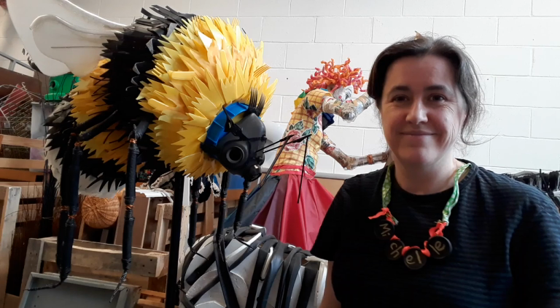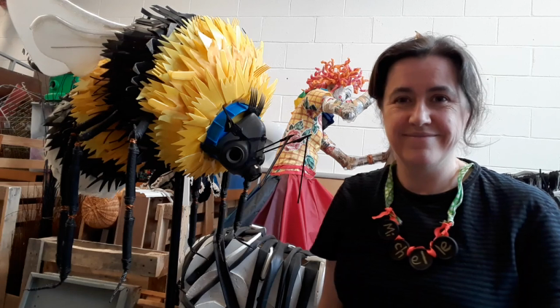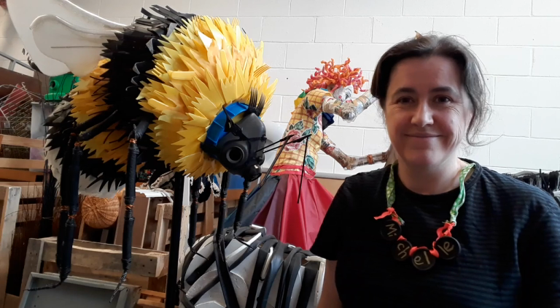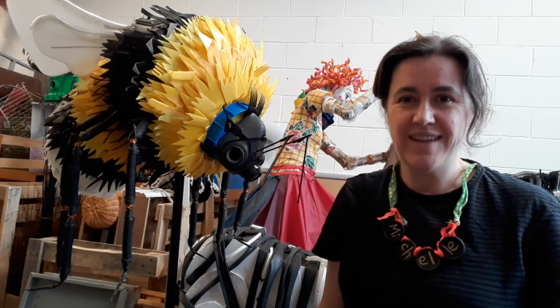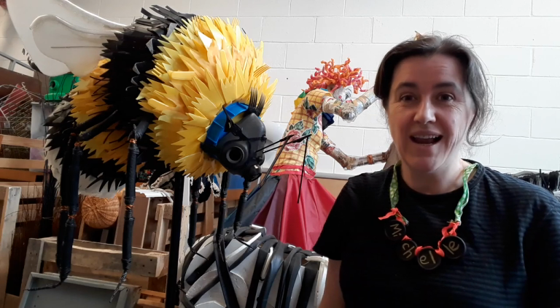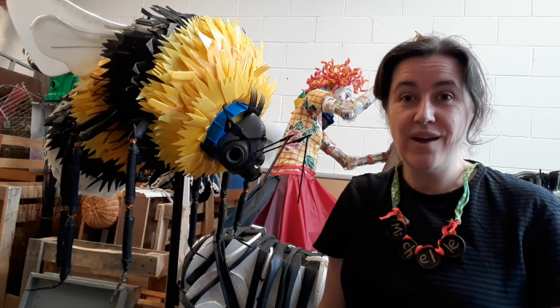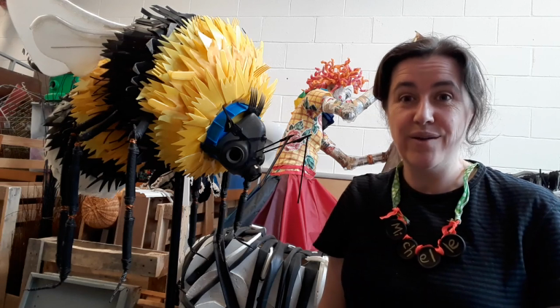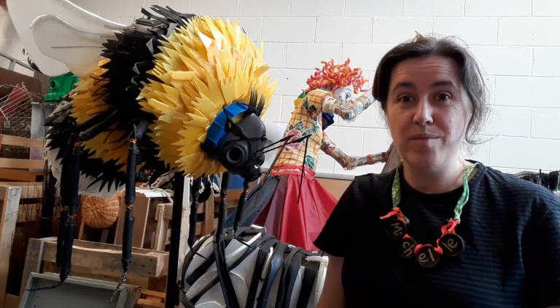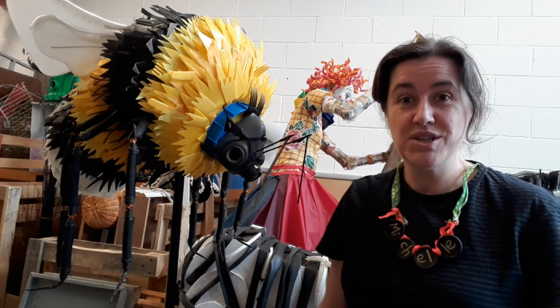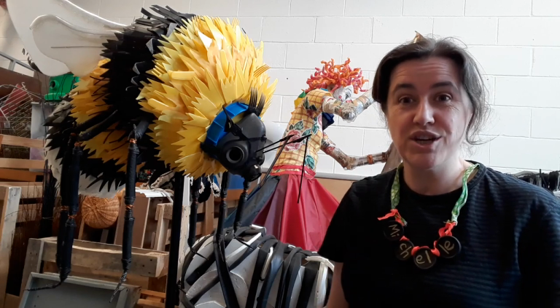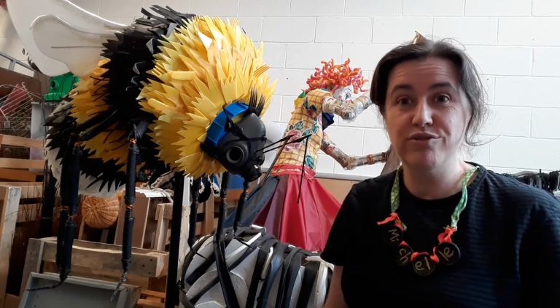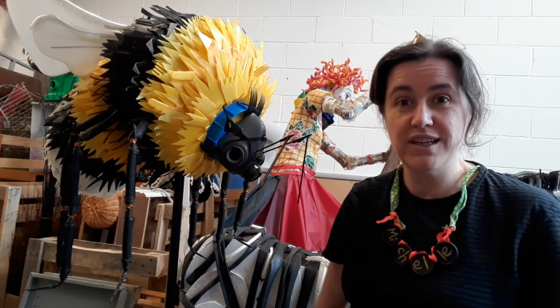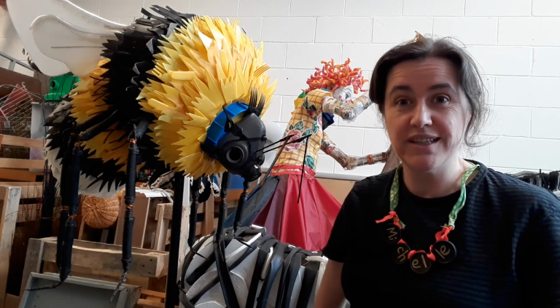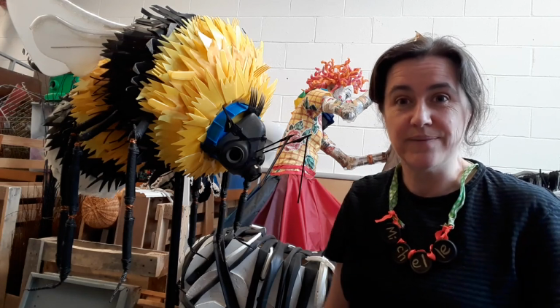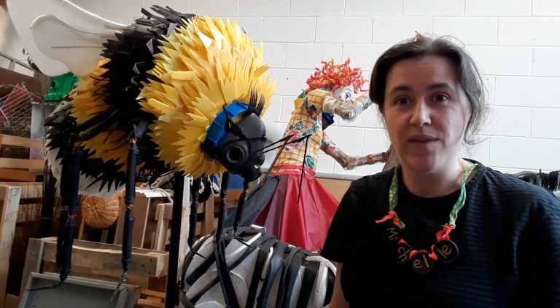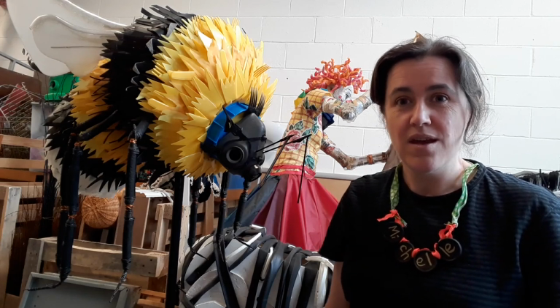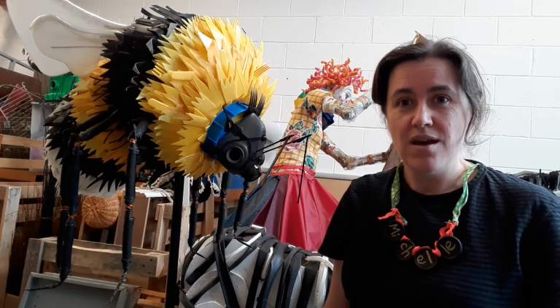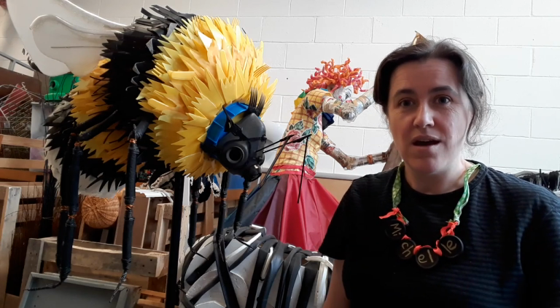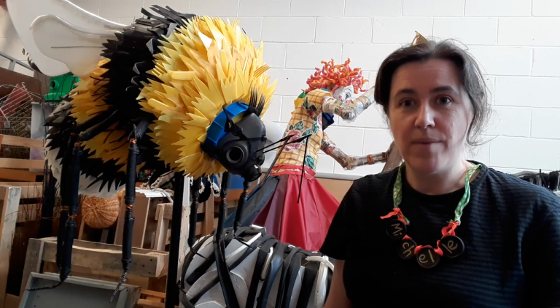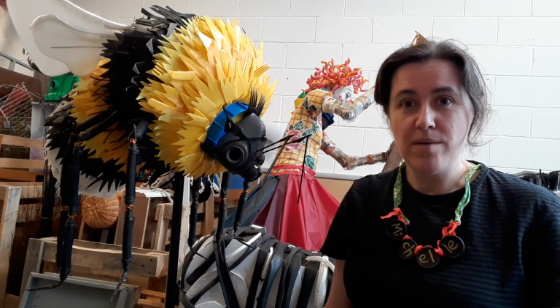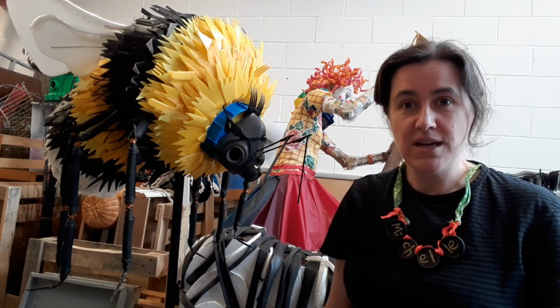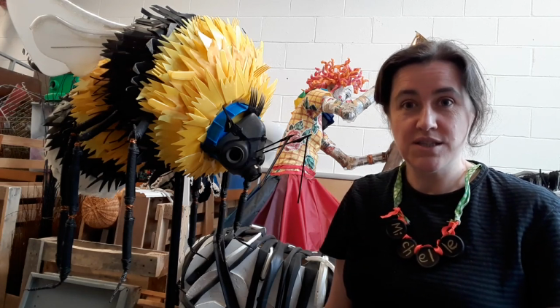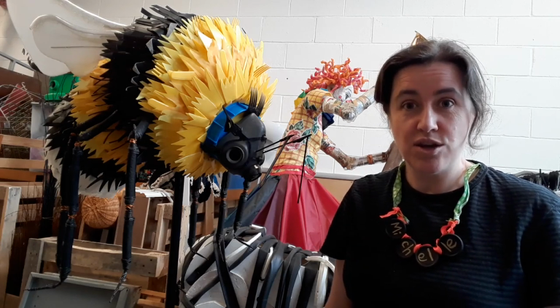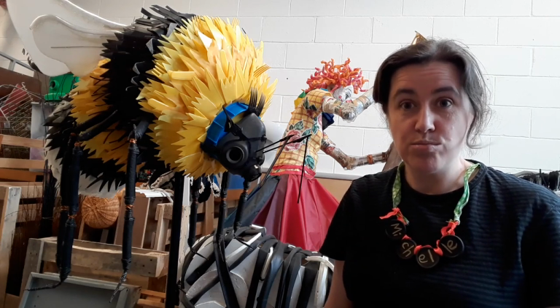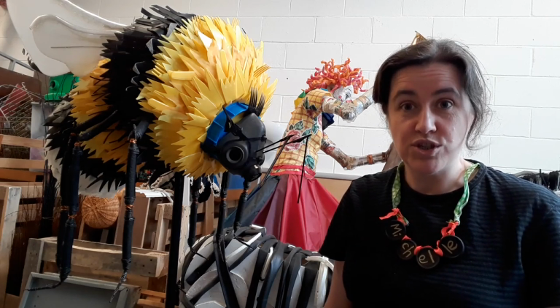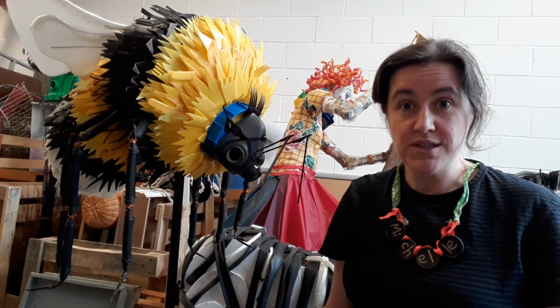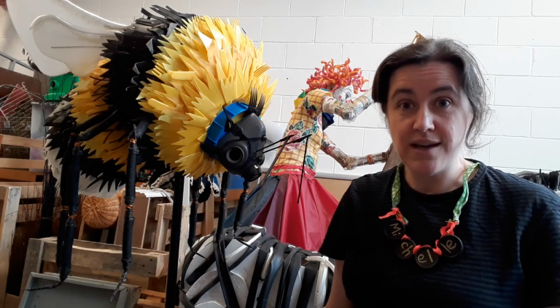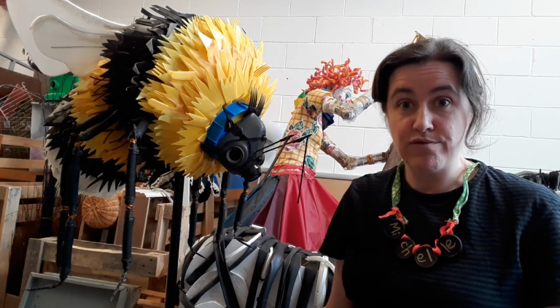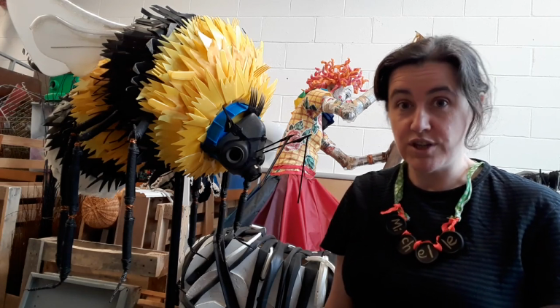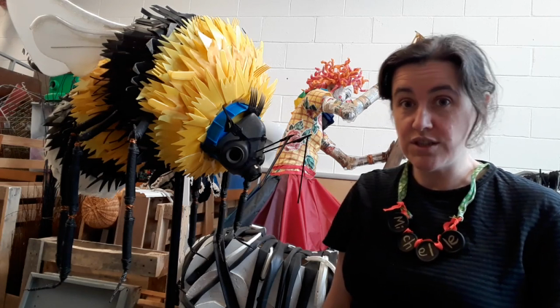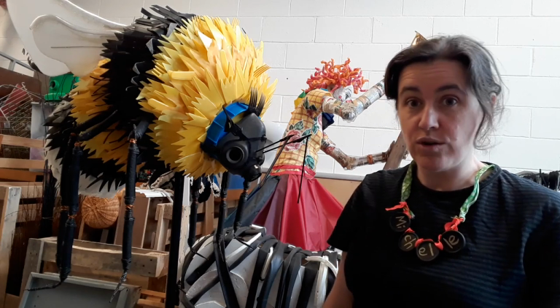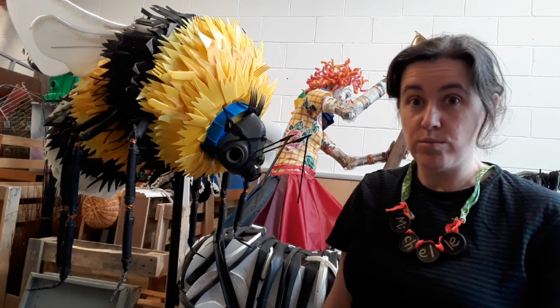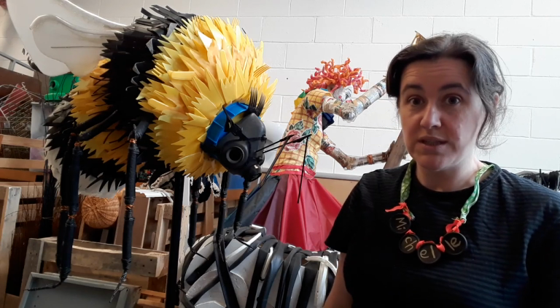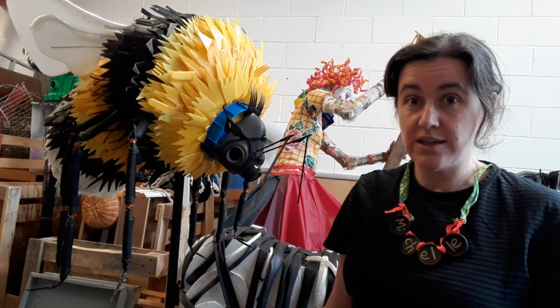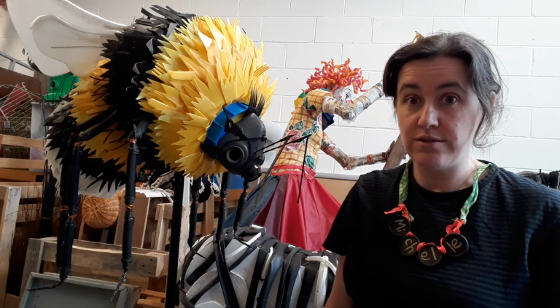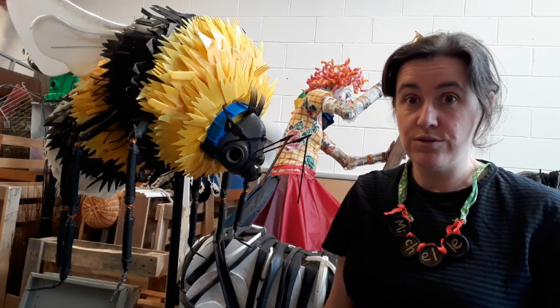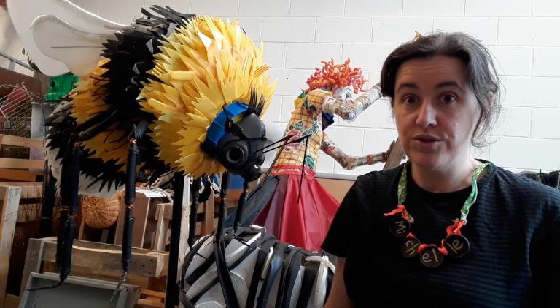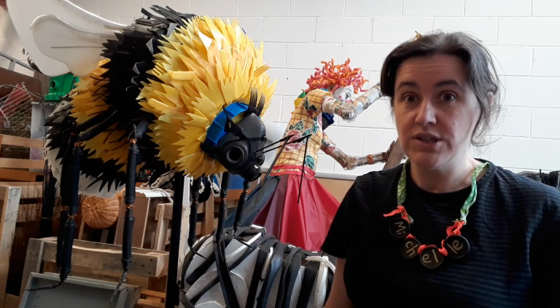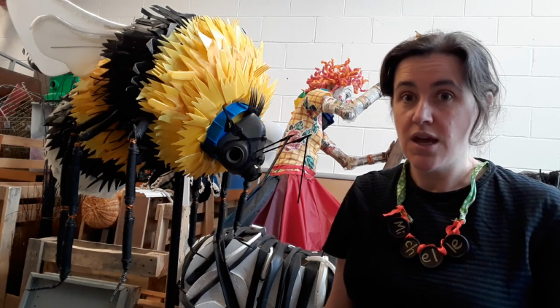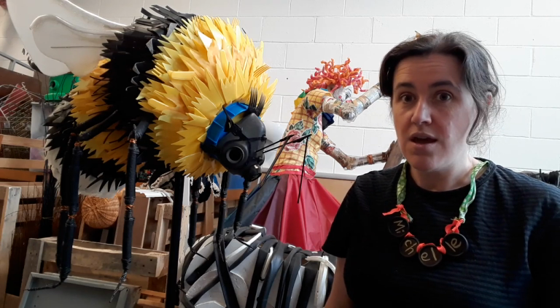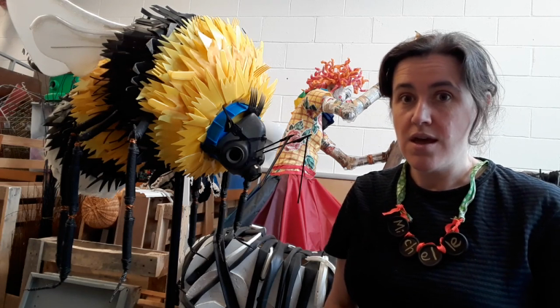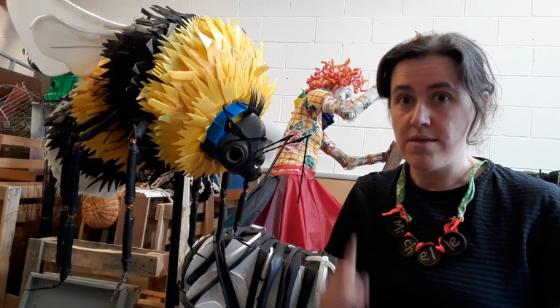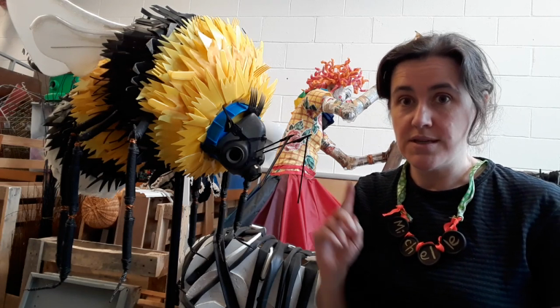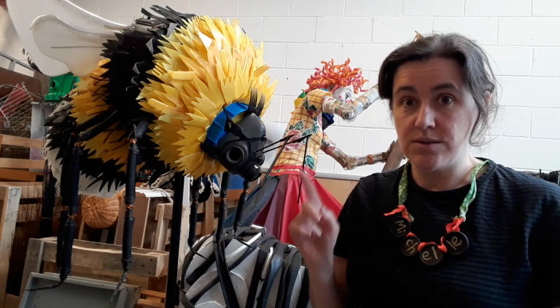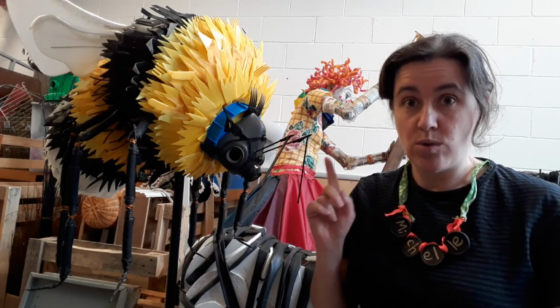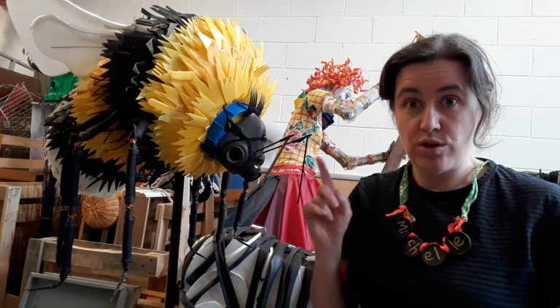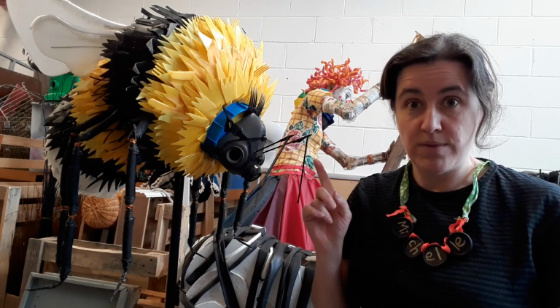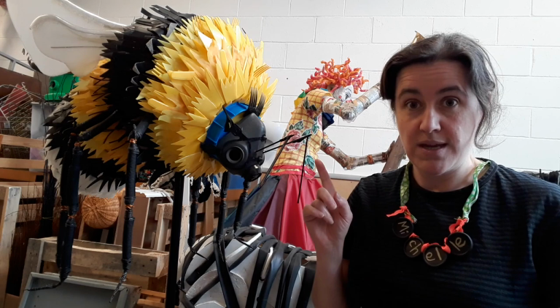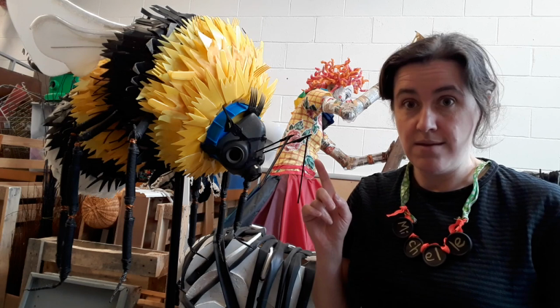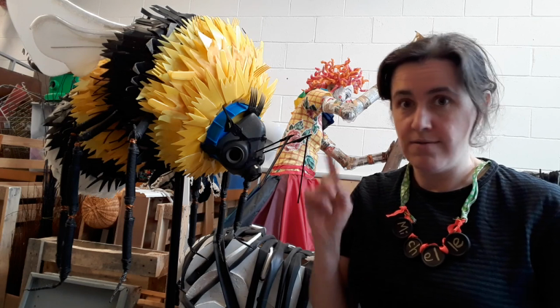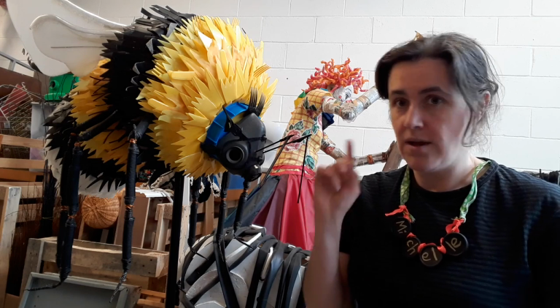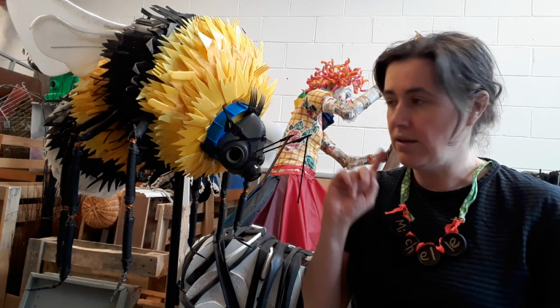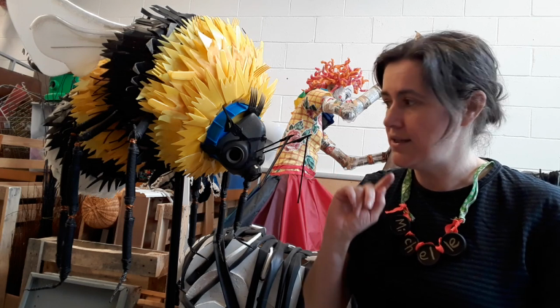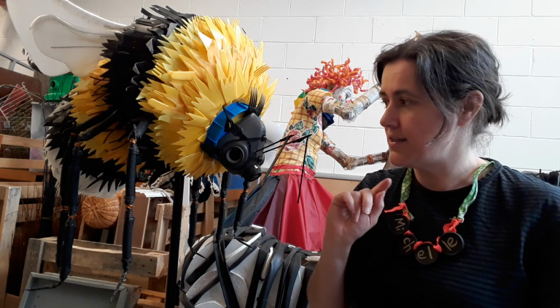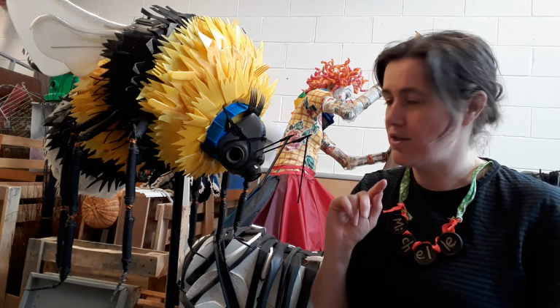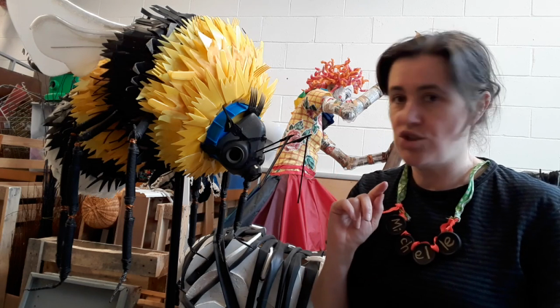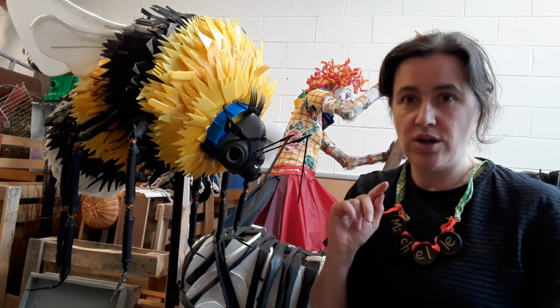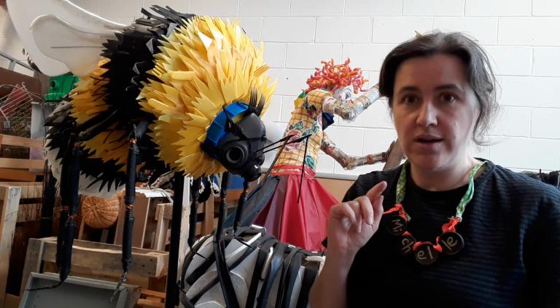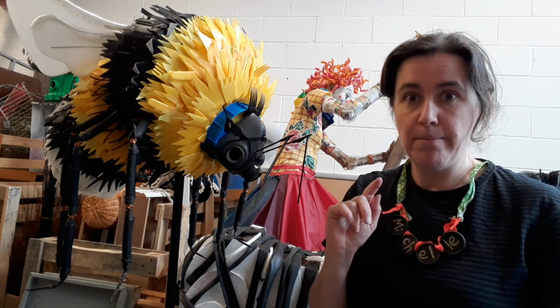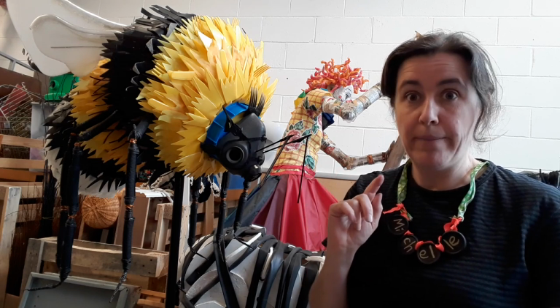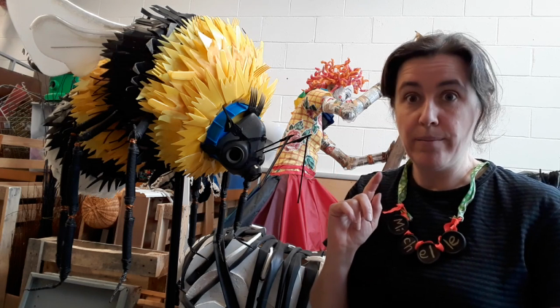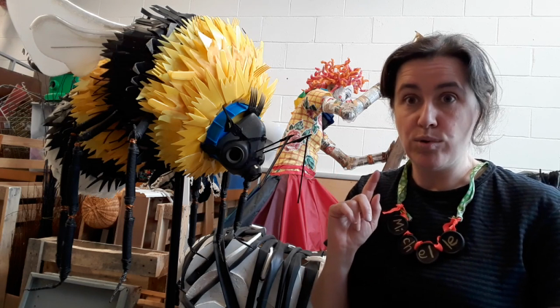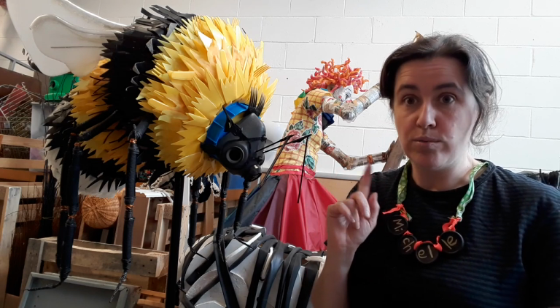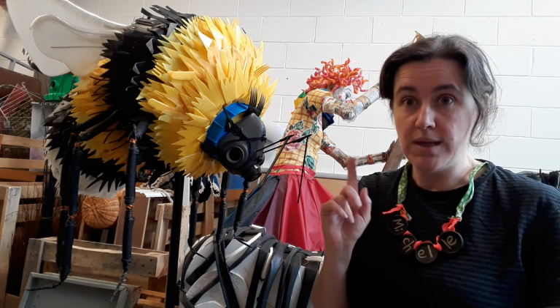Hello, I'm Michelle Reader. I make sculptures out of recycled materials and this is one of them here — this is a giant bumblebee.